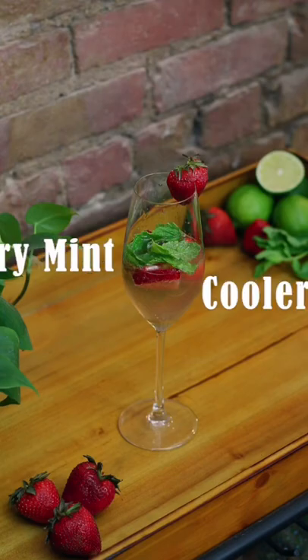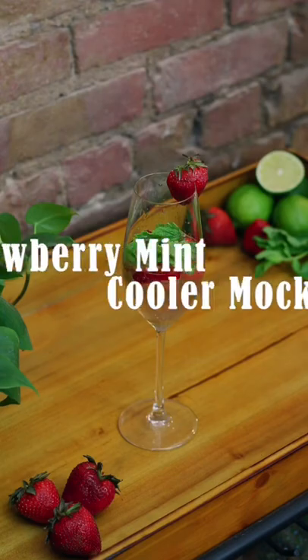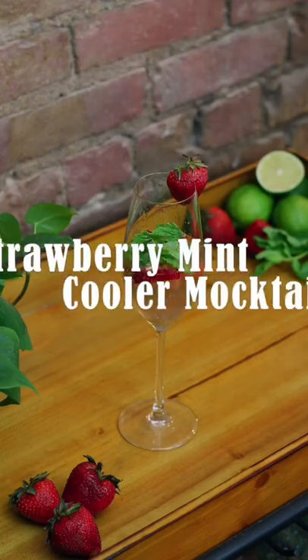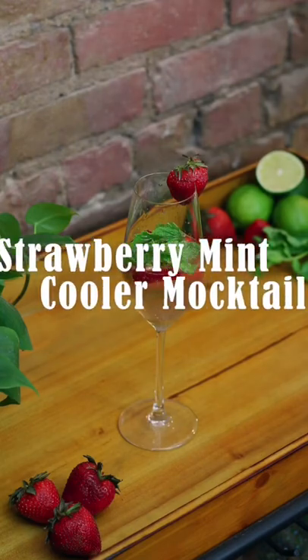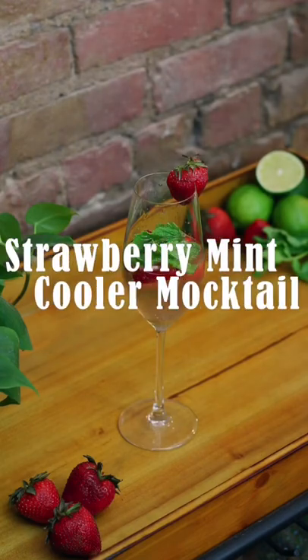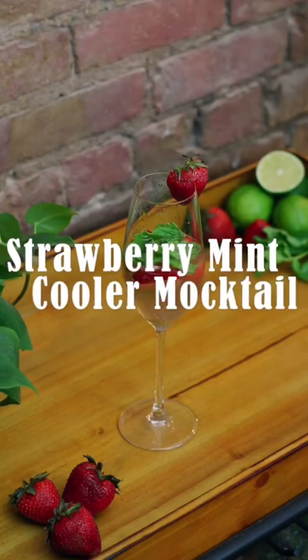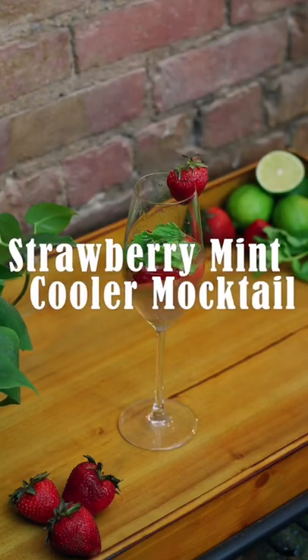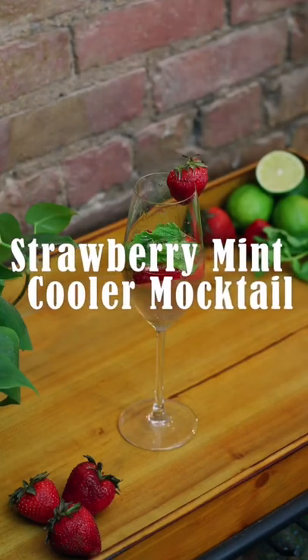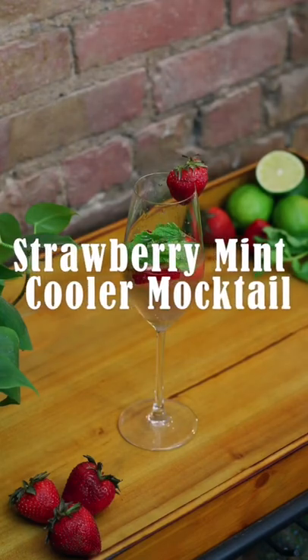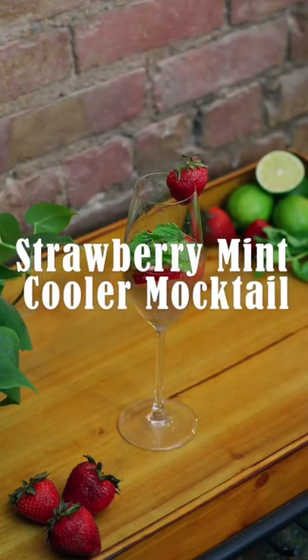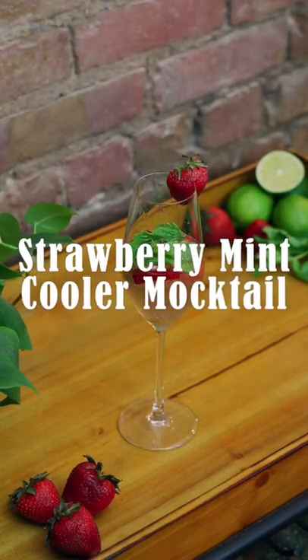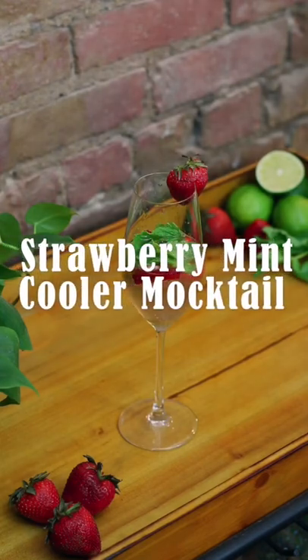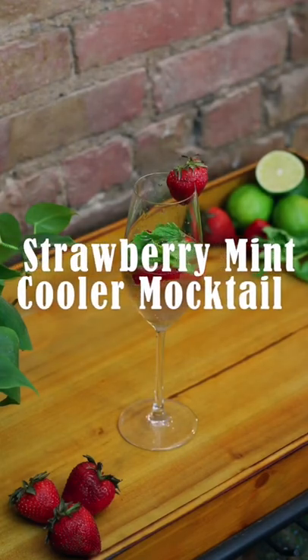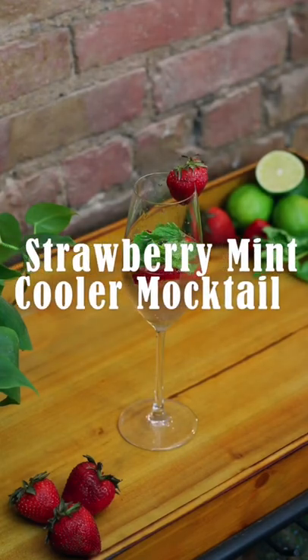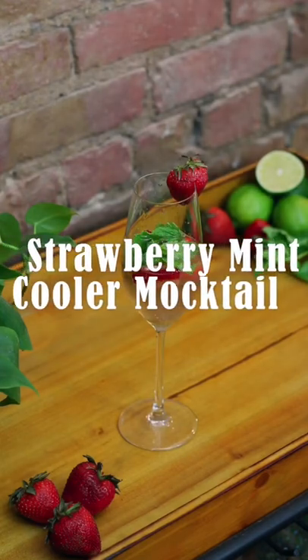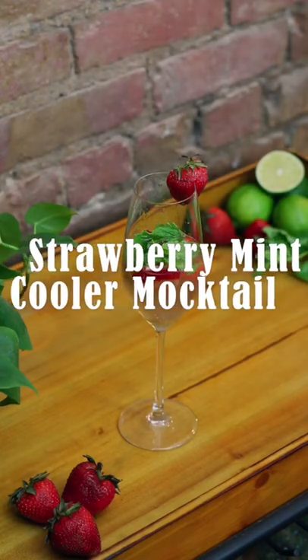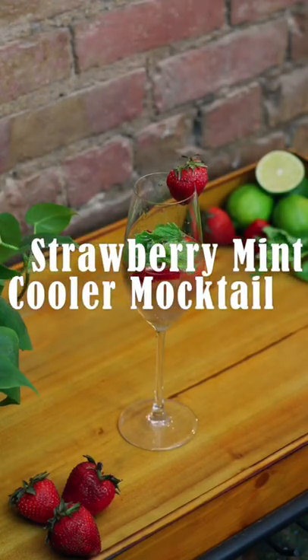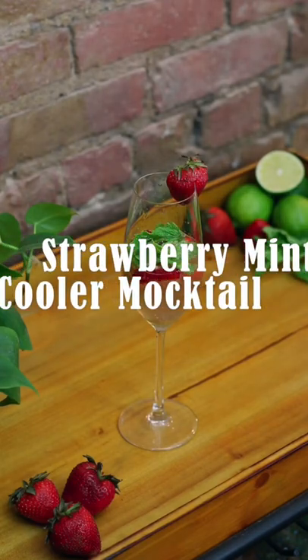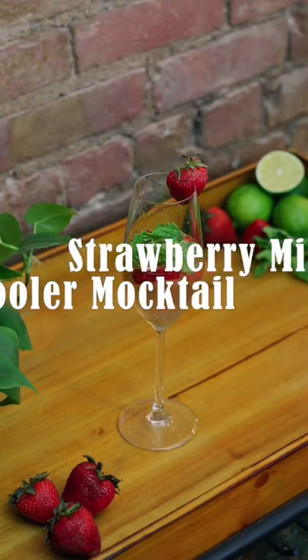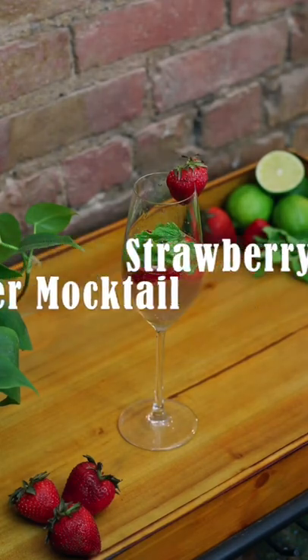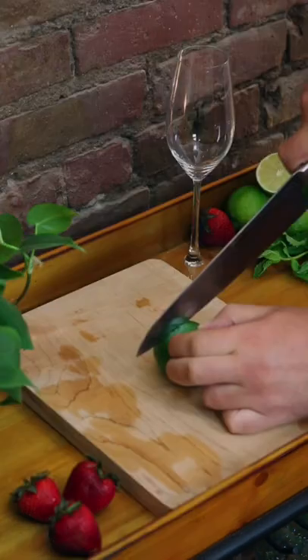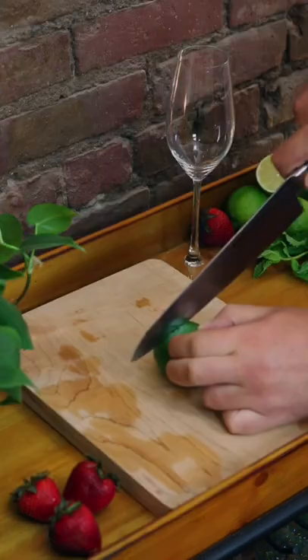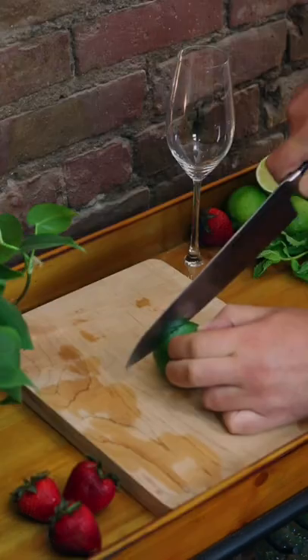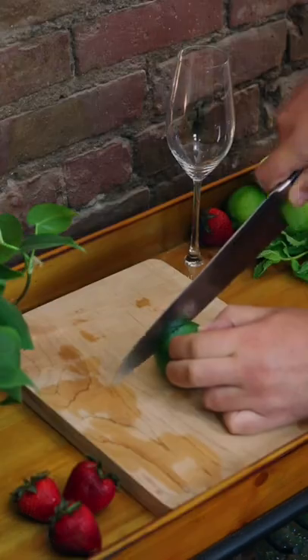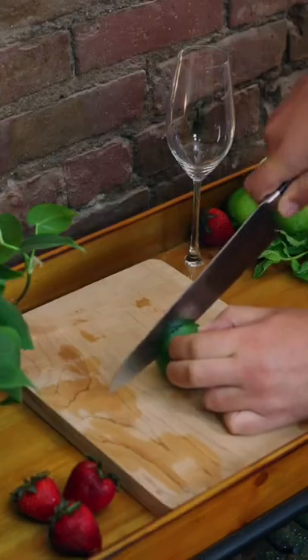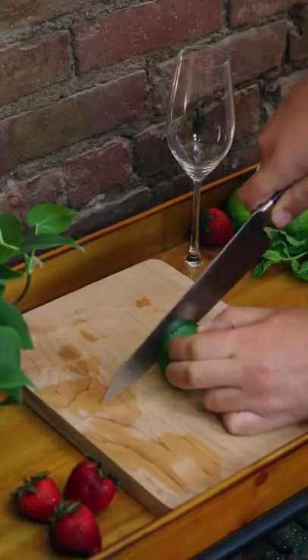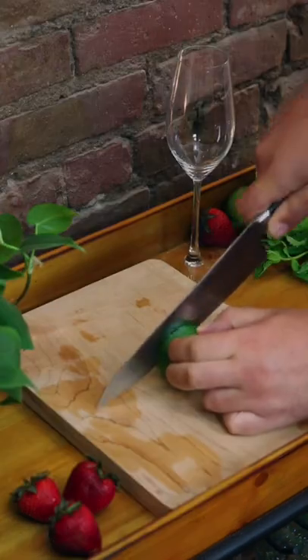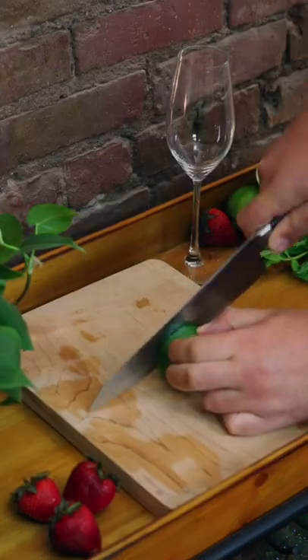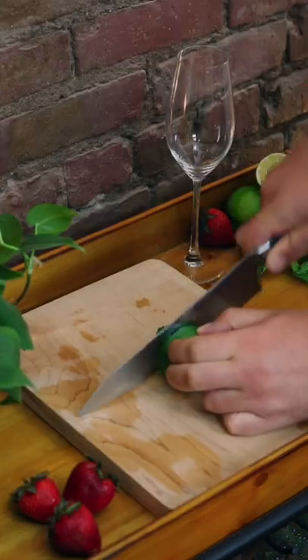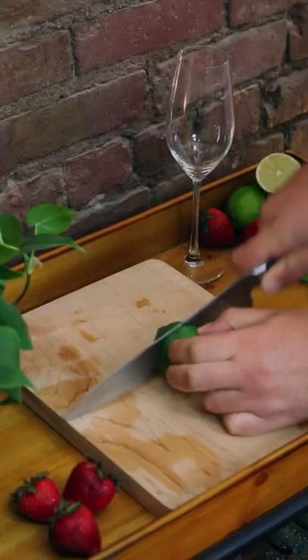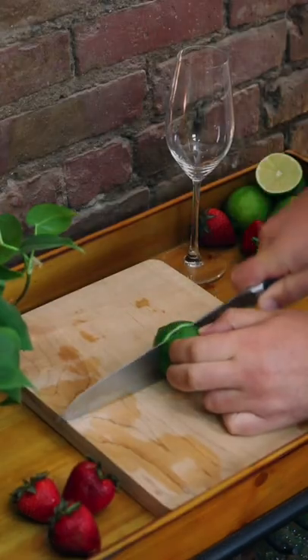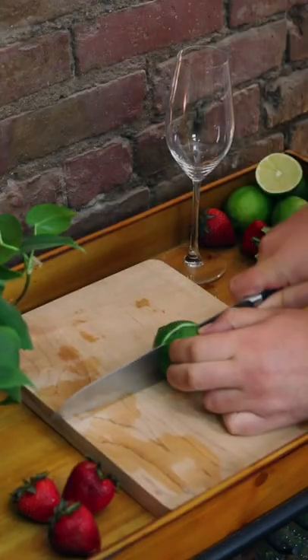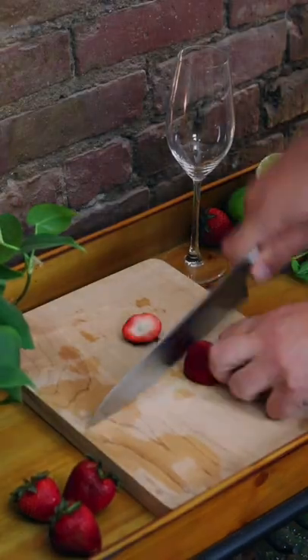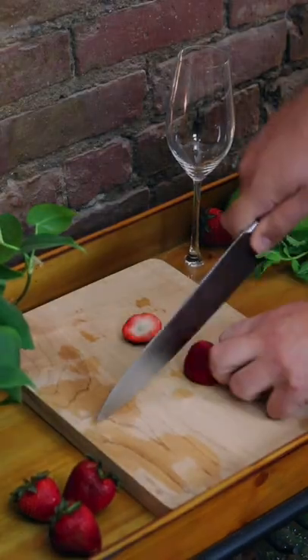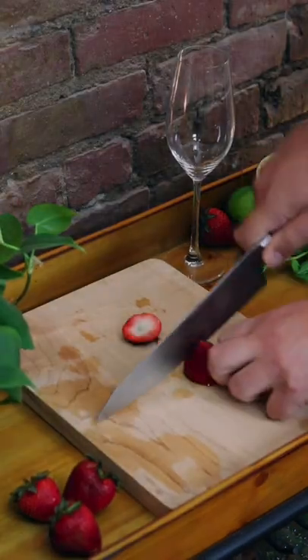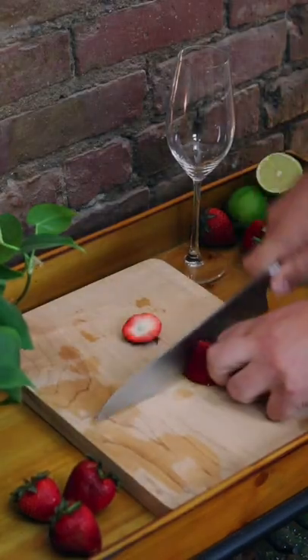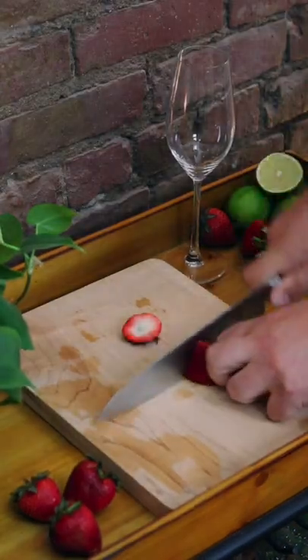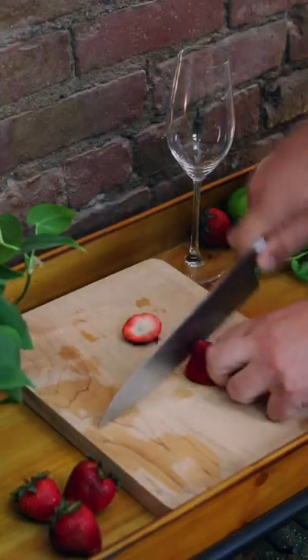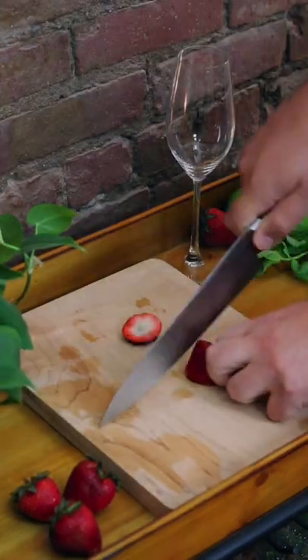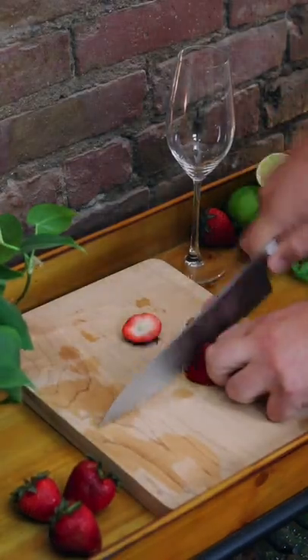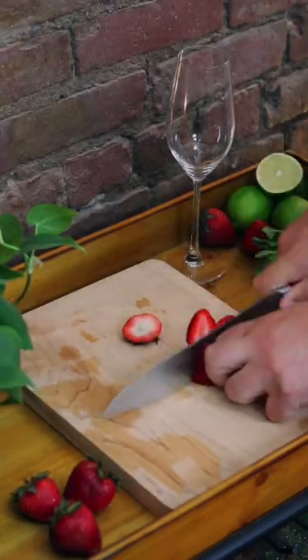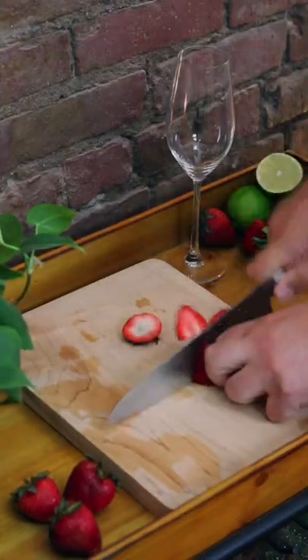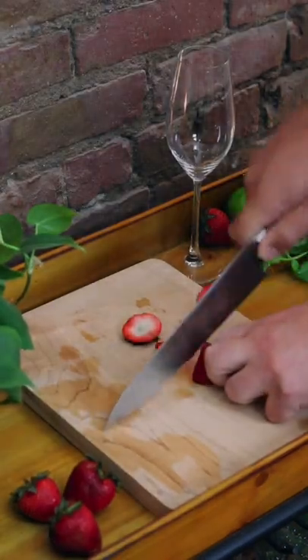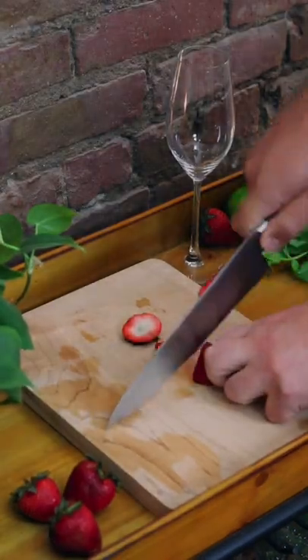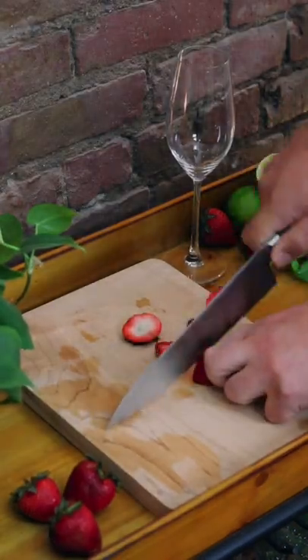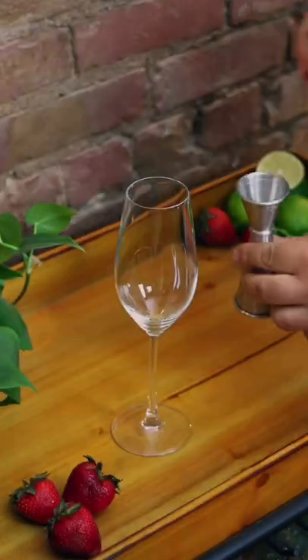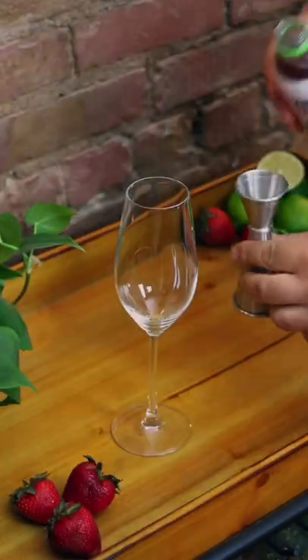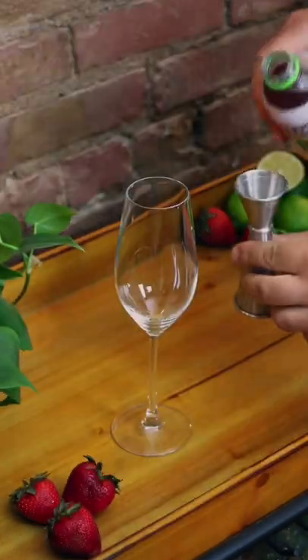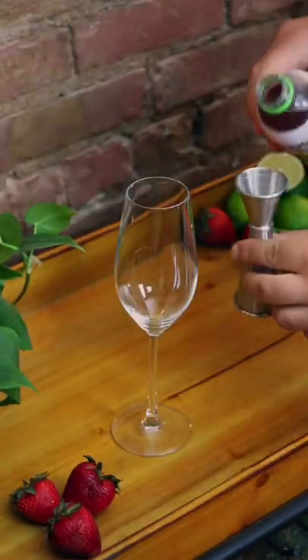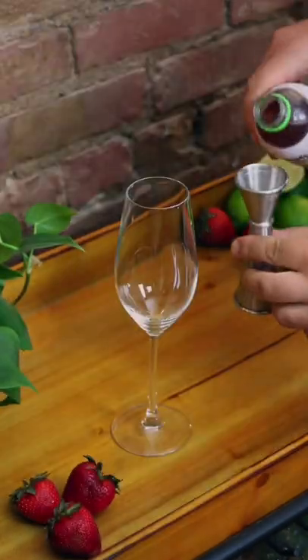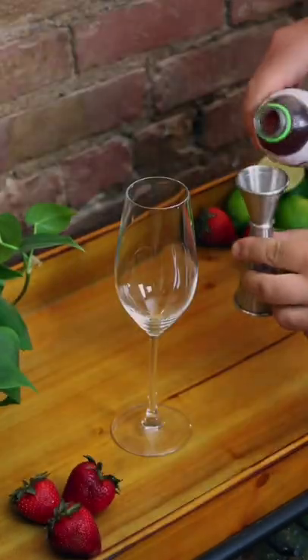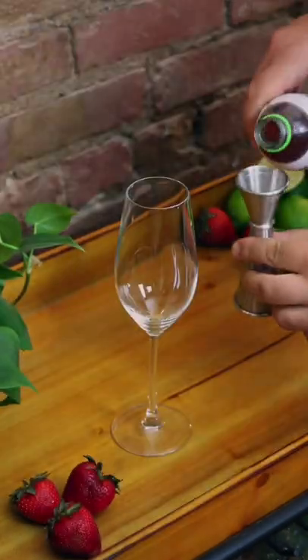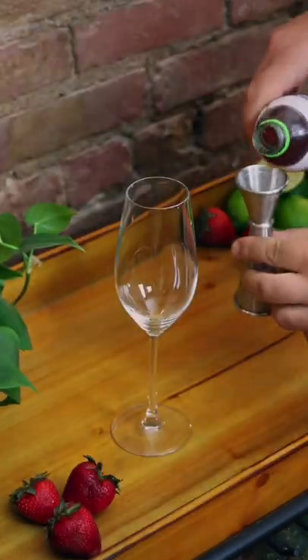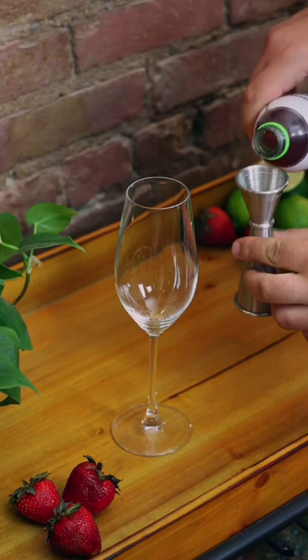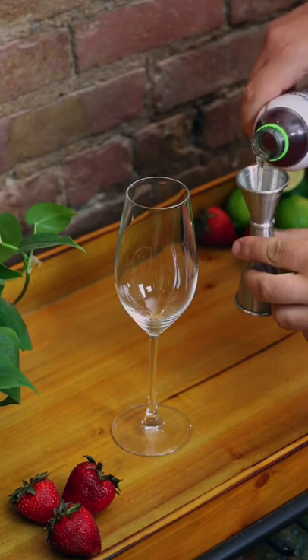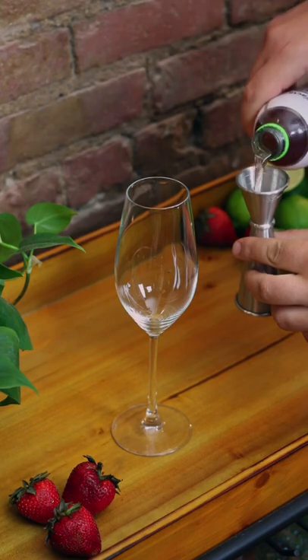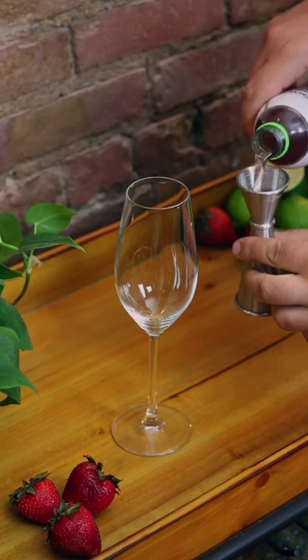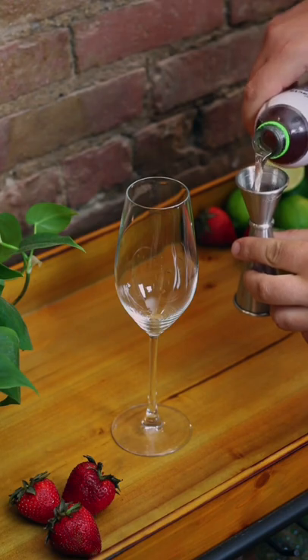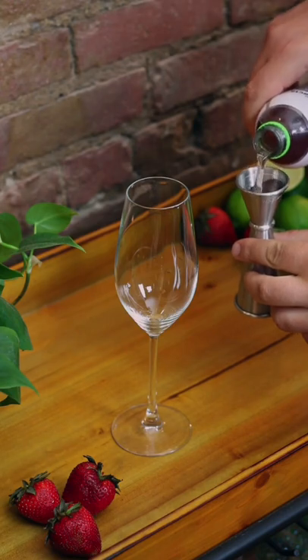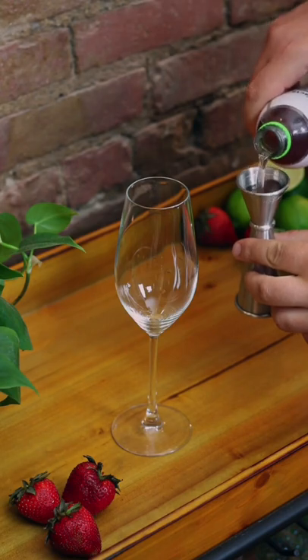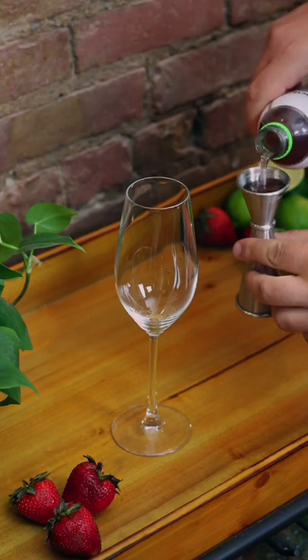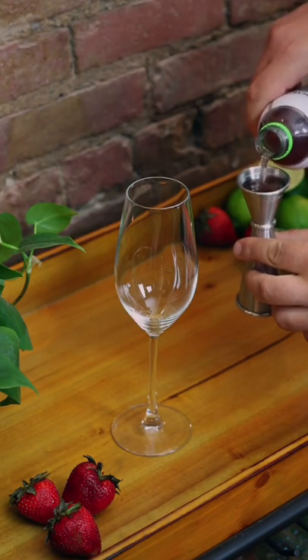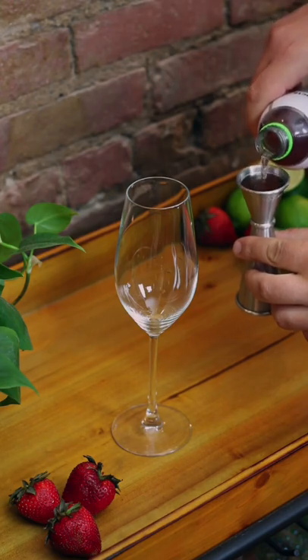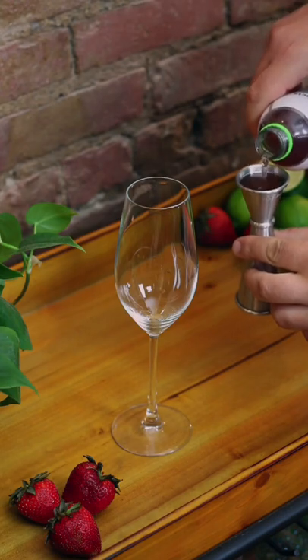Let's make a strawberry mint cooler mocktail. First, slice your lime and cut up your strawberry. Measure out one ounce of coconut water.